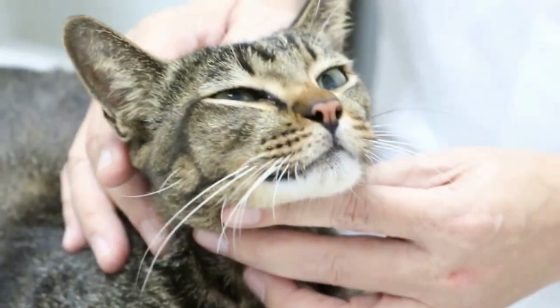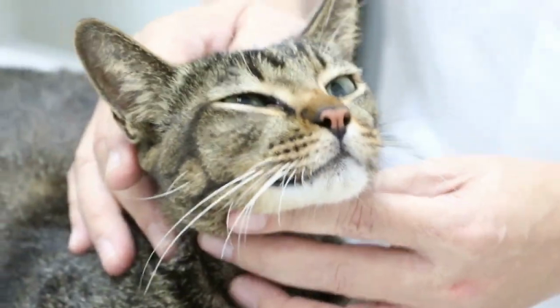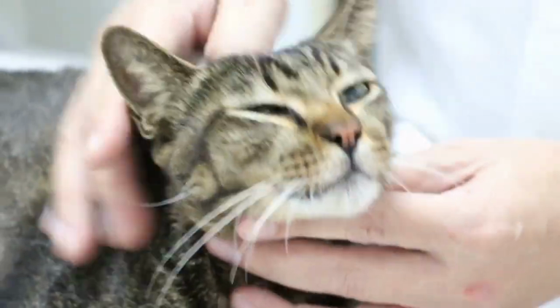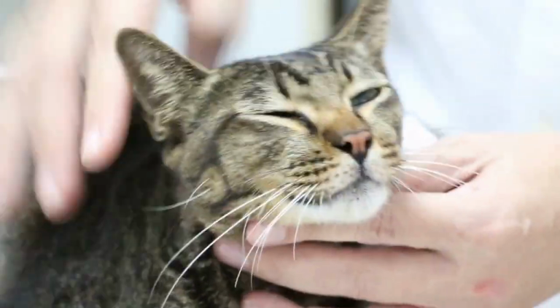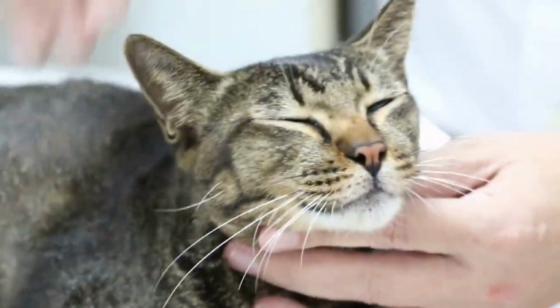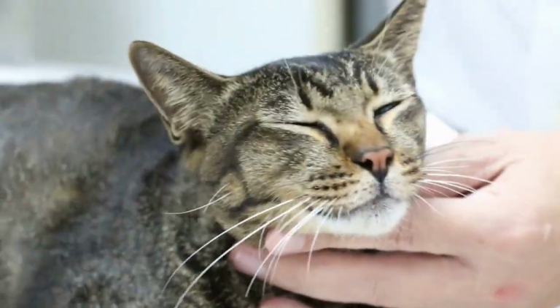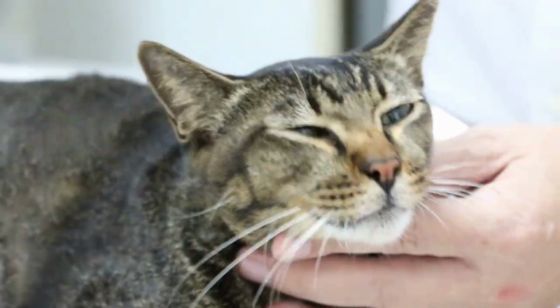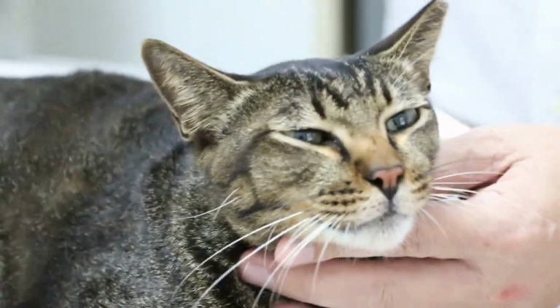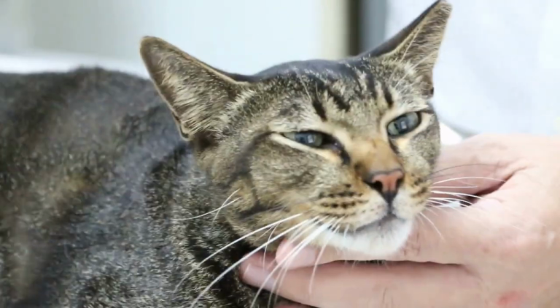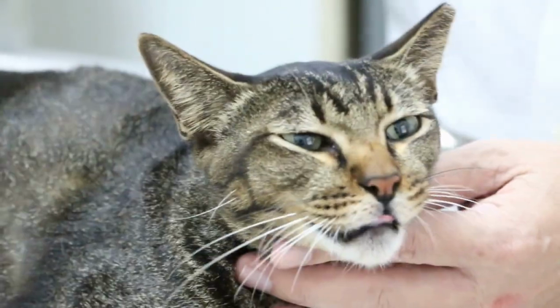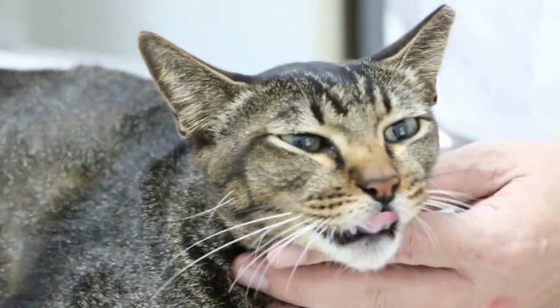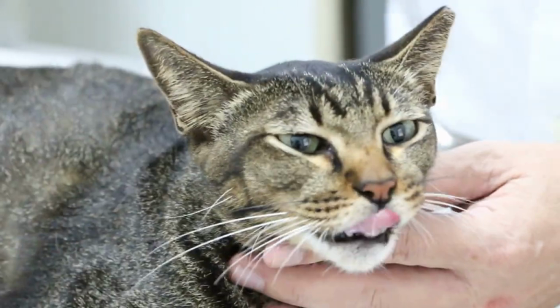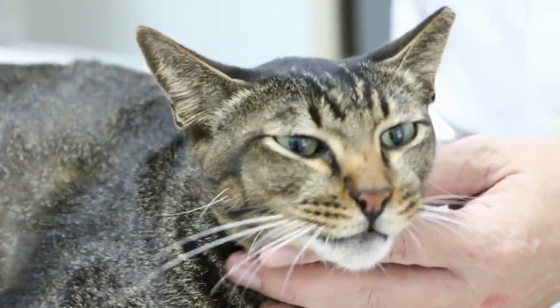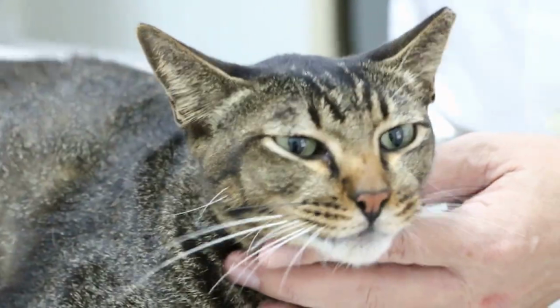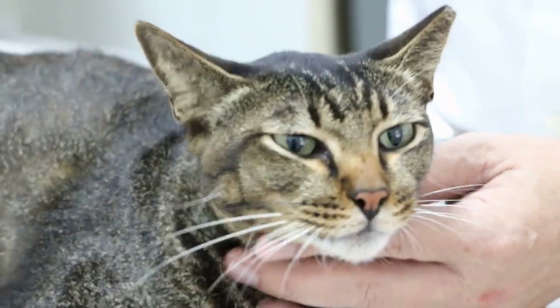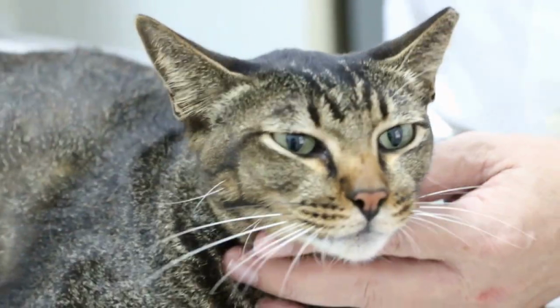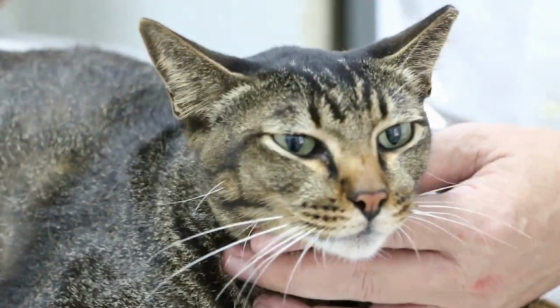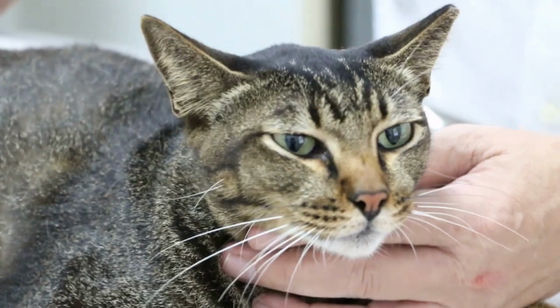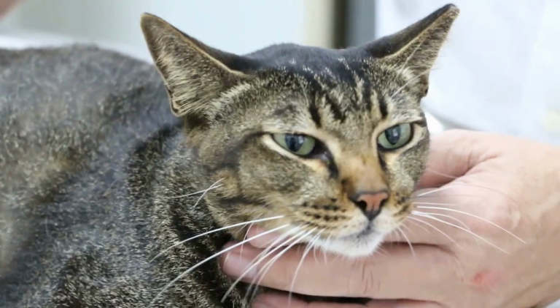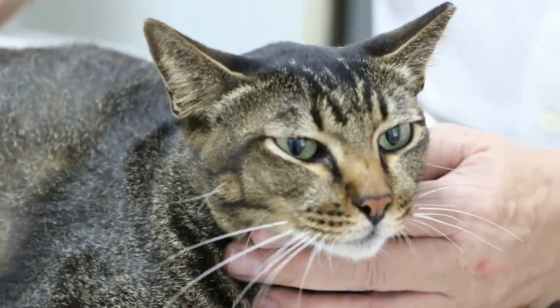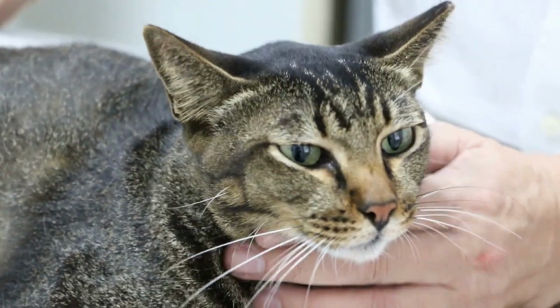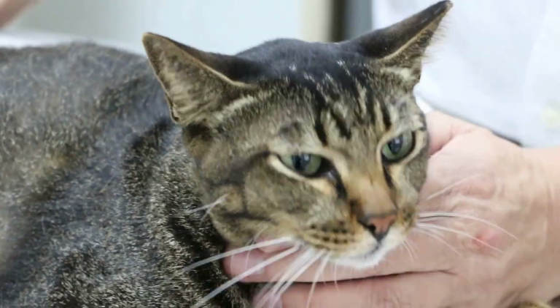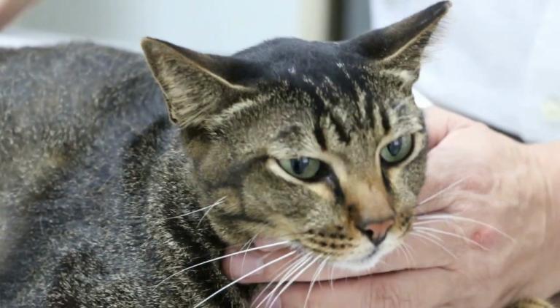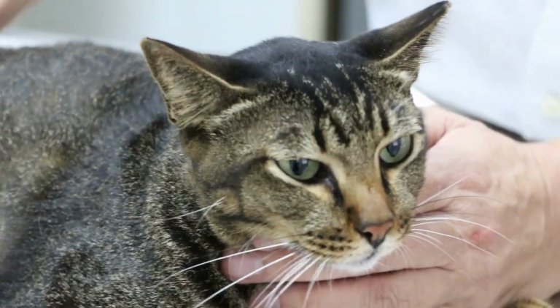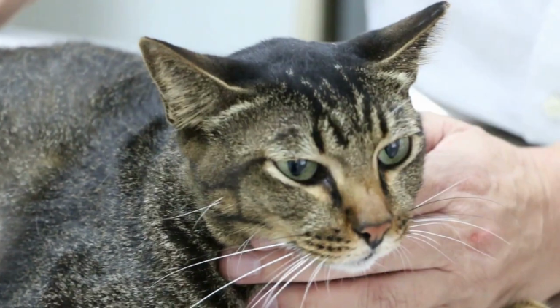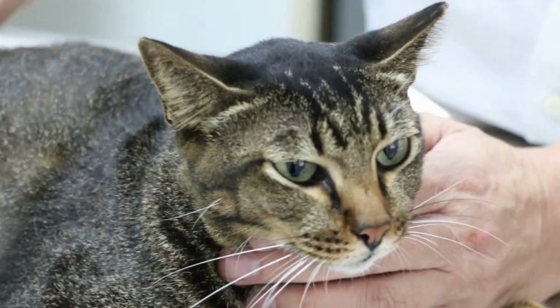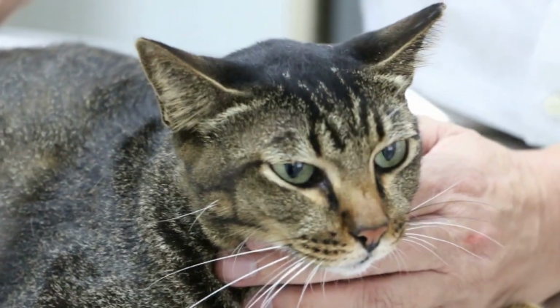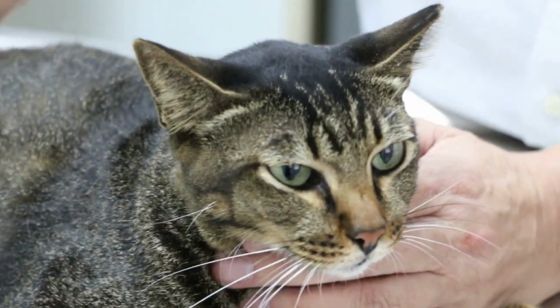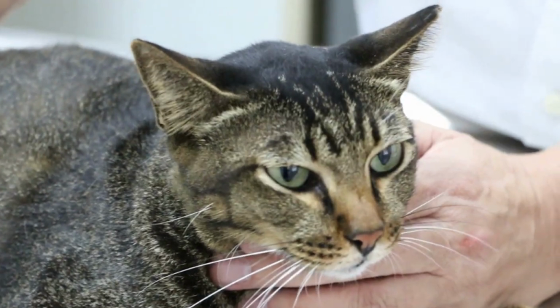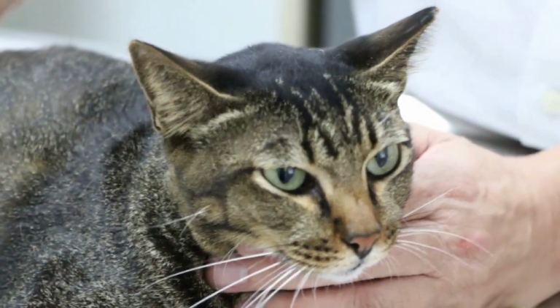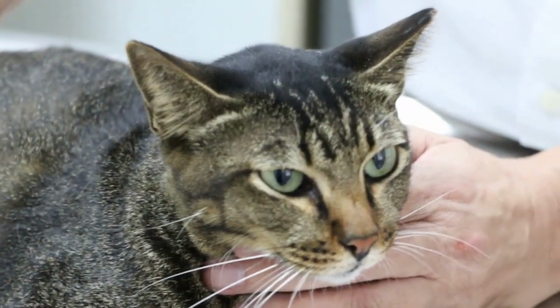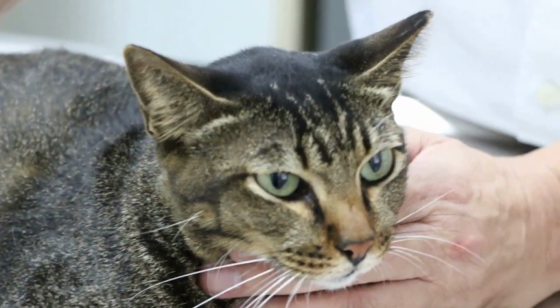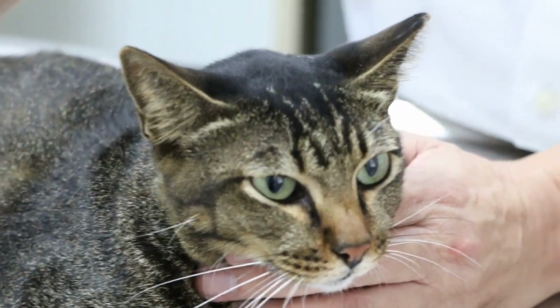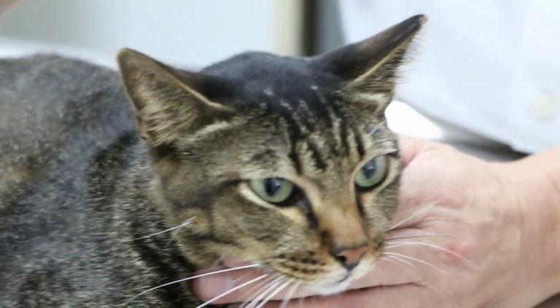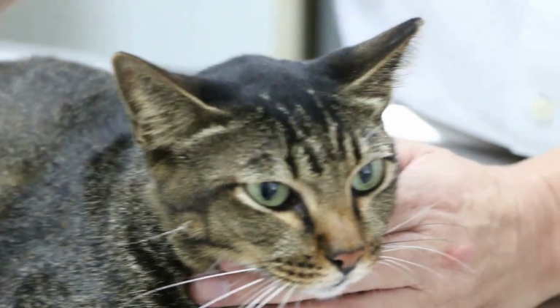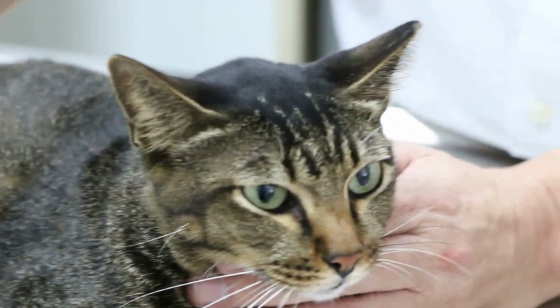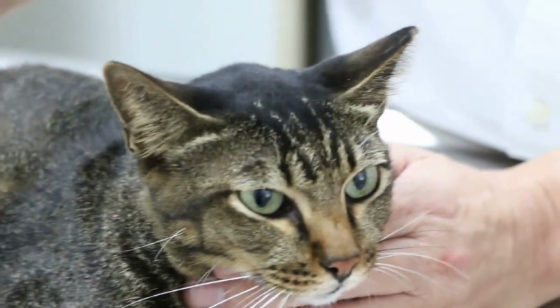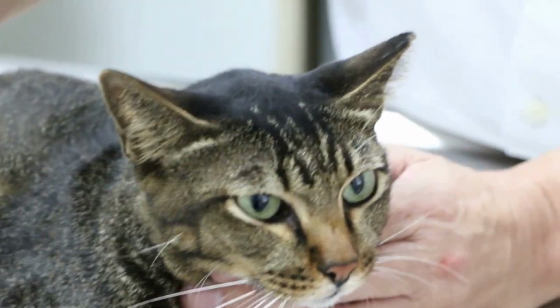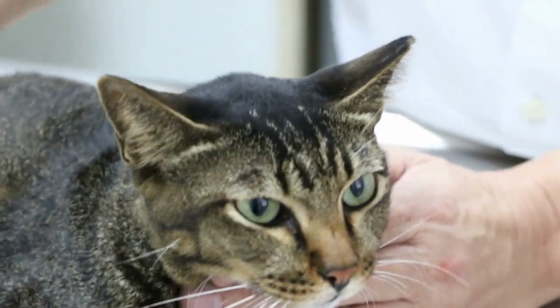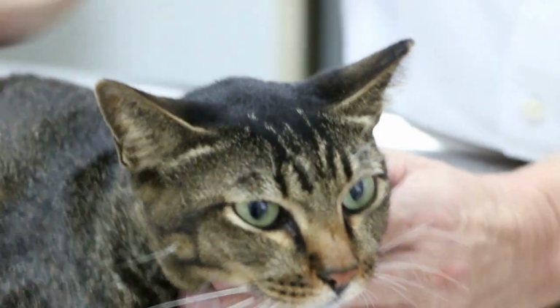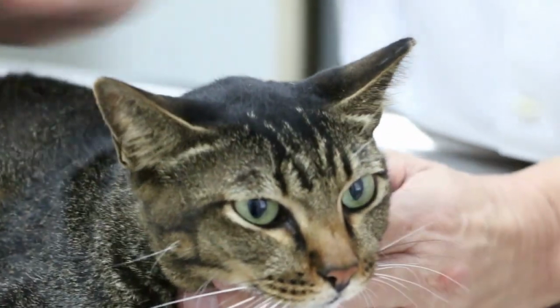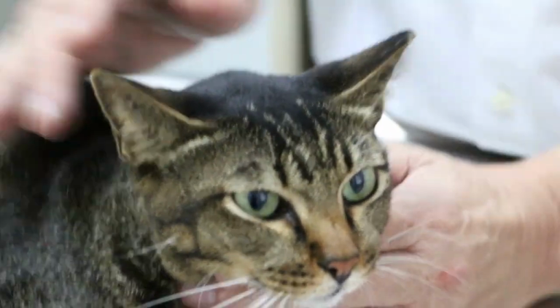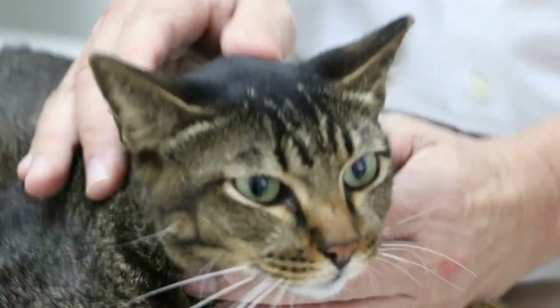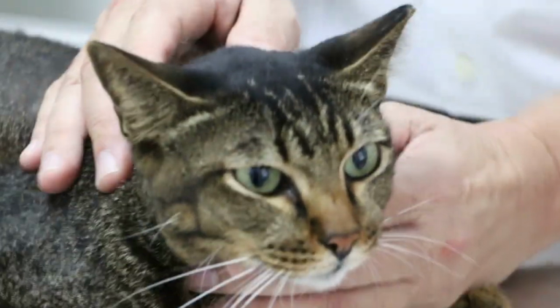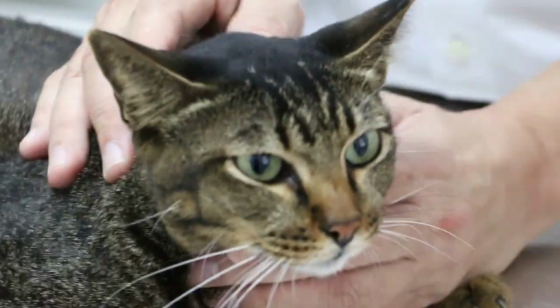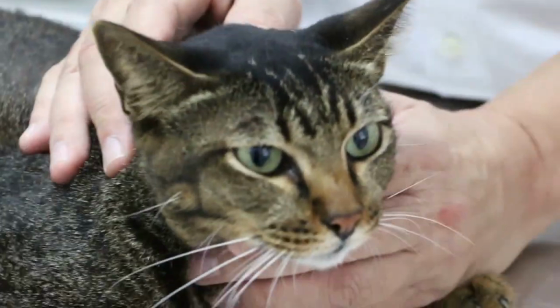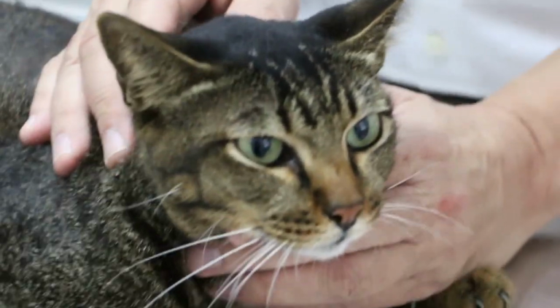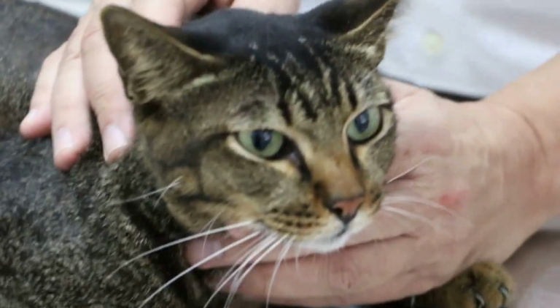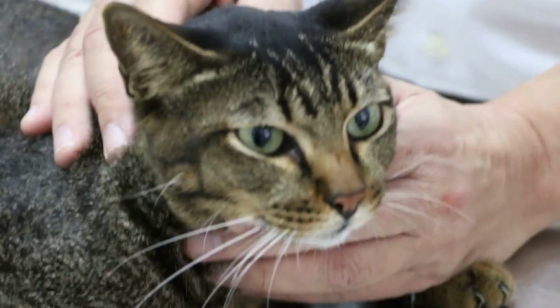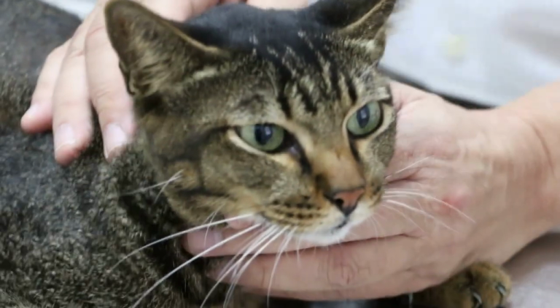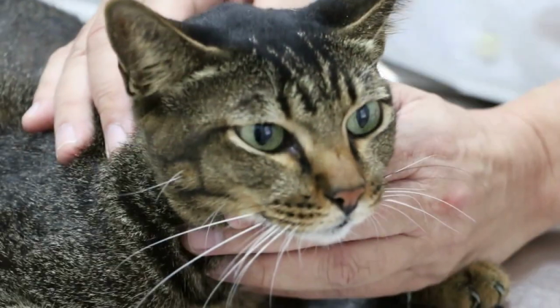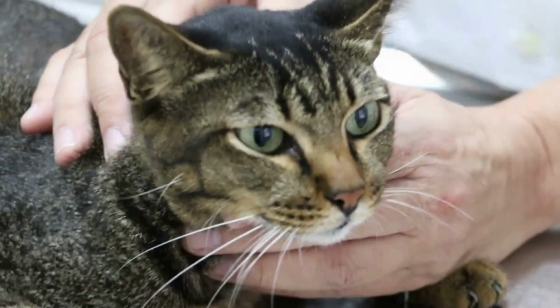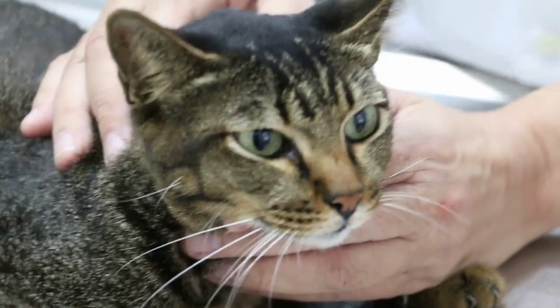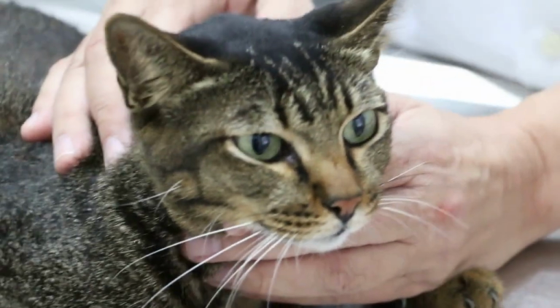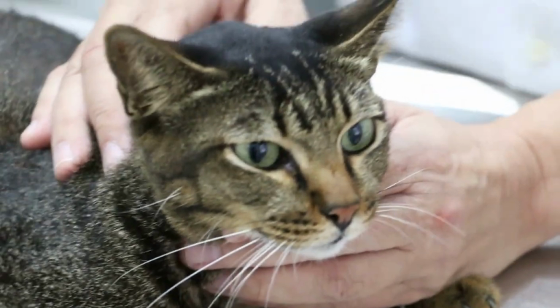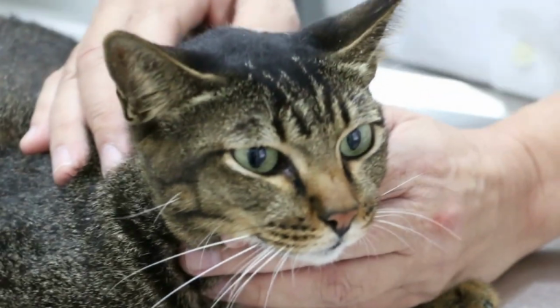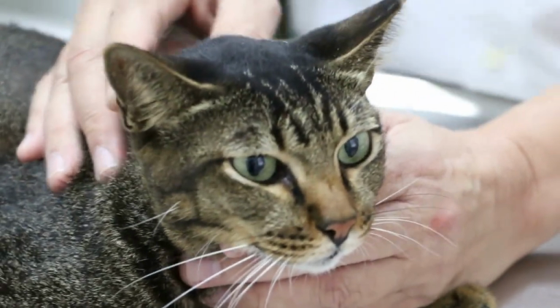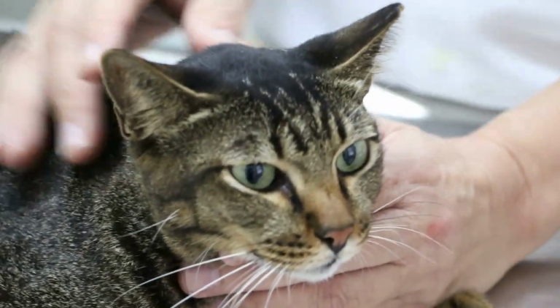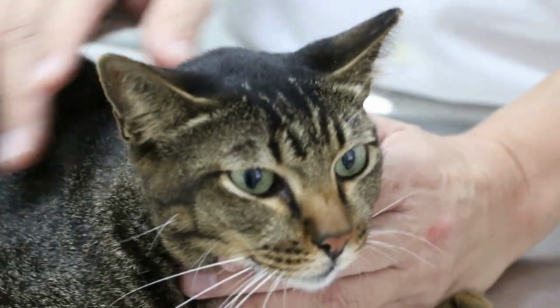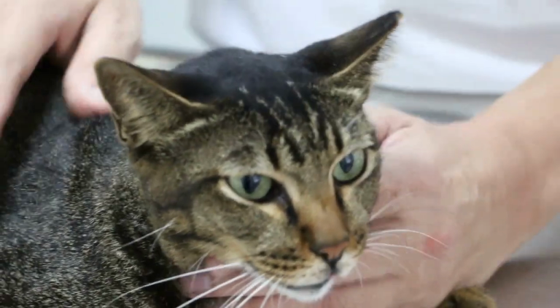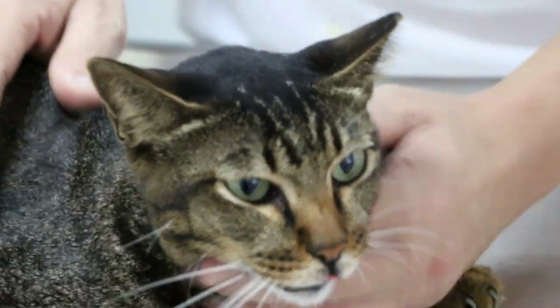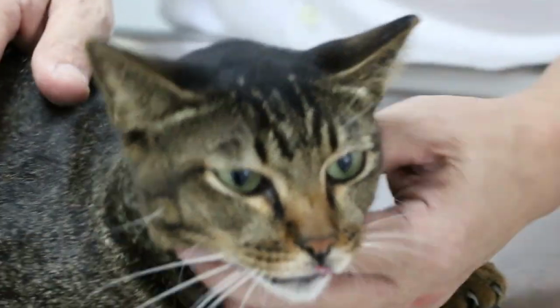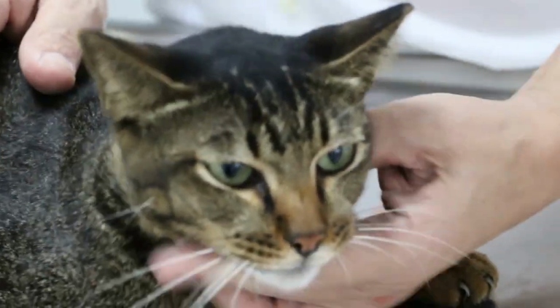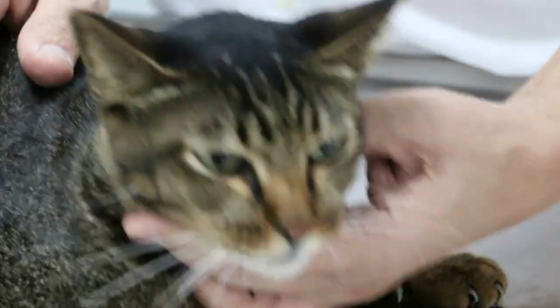I already weighed the cat and took the temperature. Temperature is 39.5. This cat is about 4 years old.